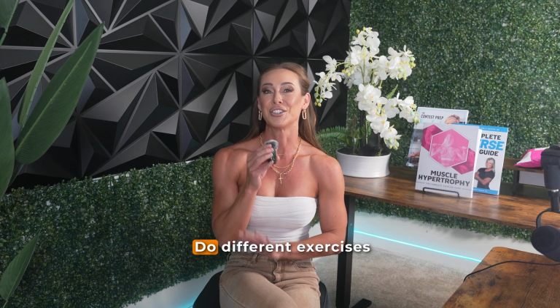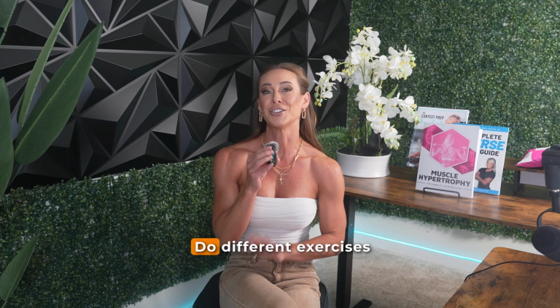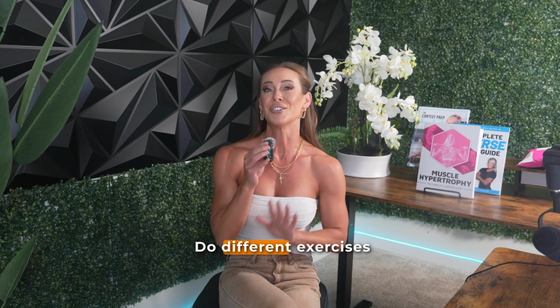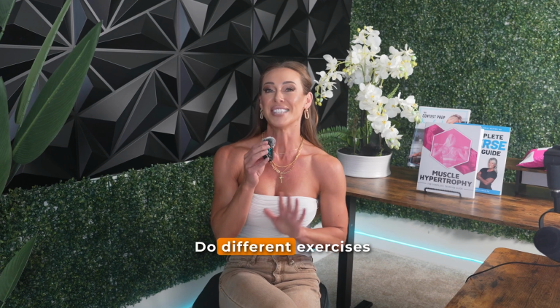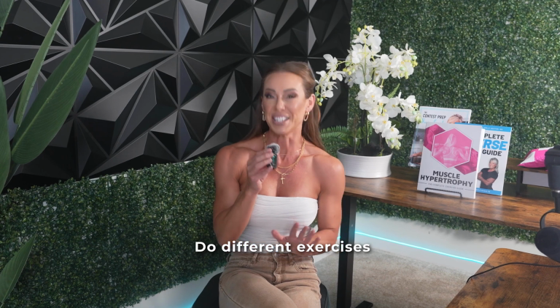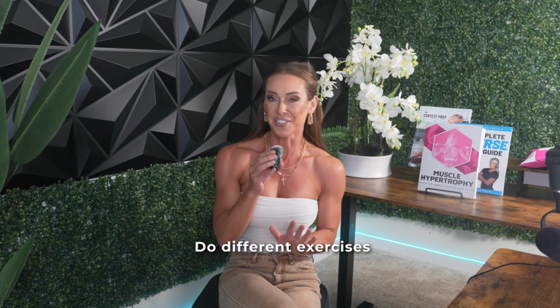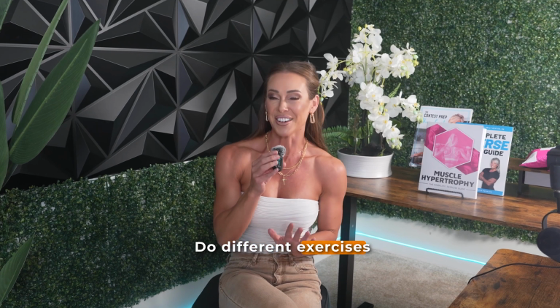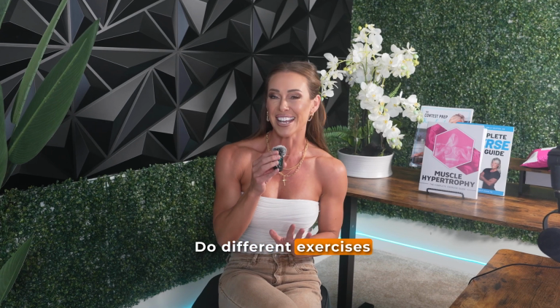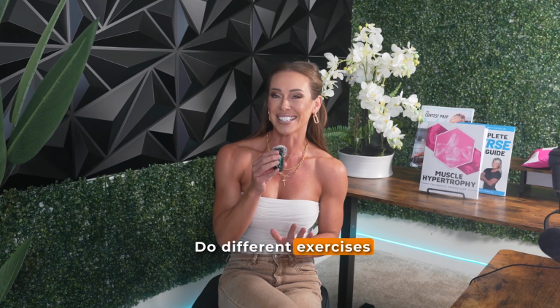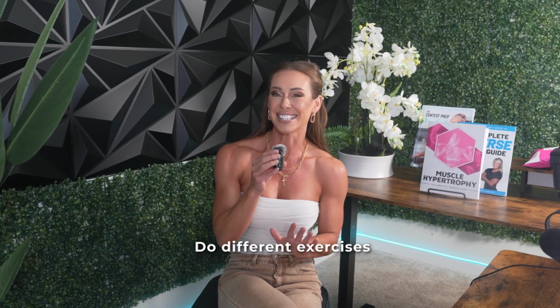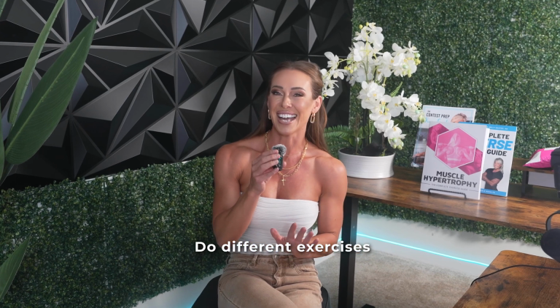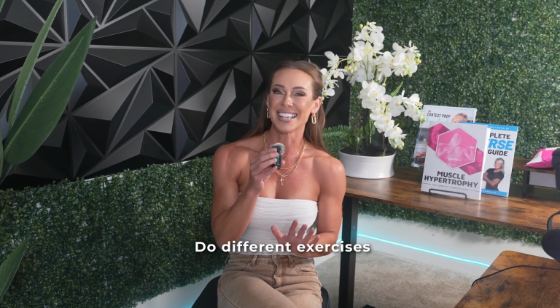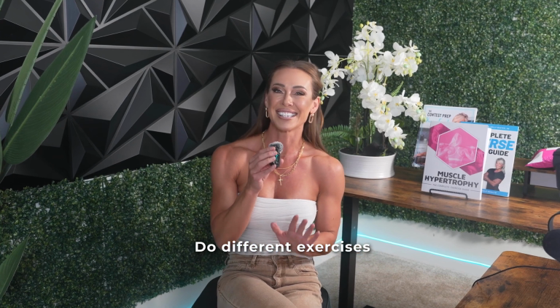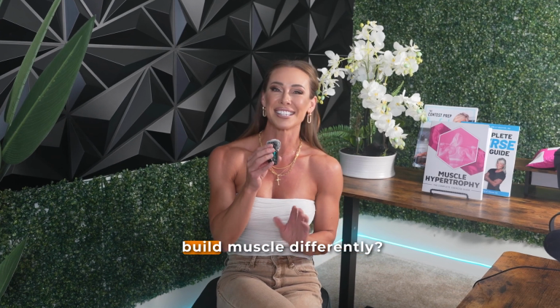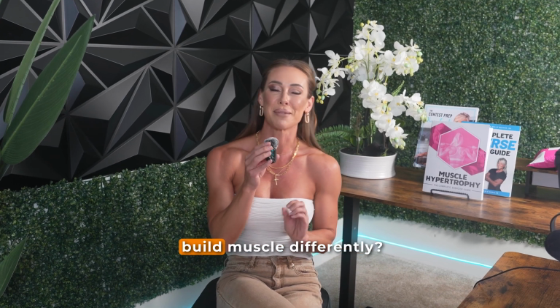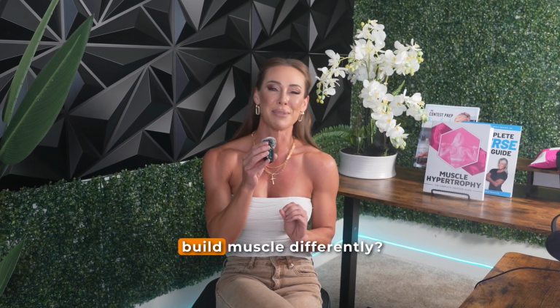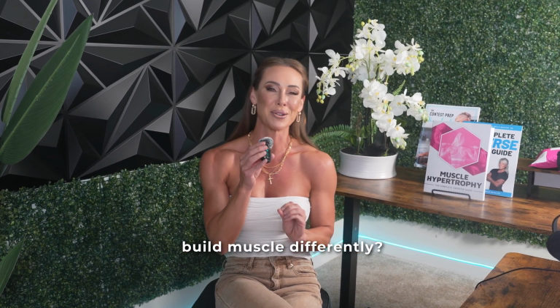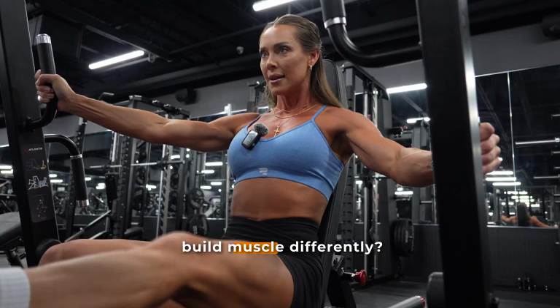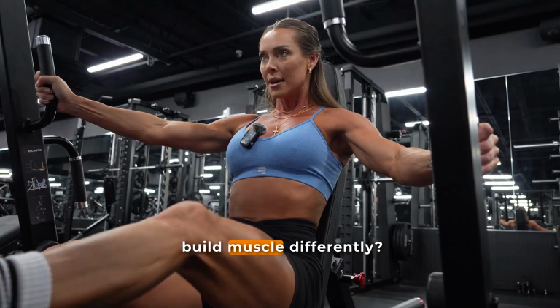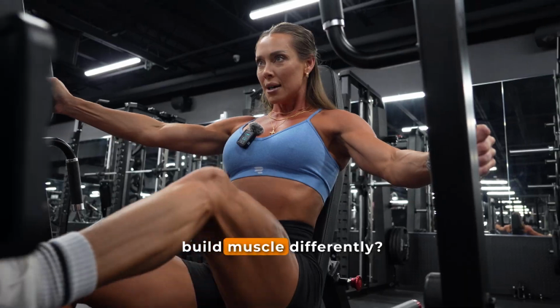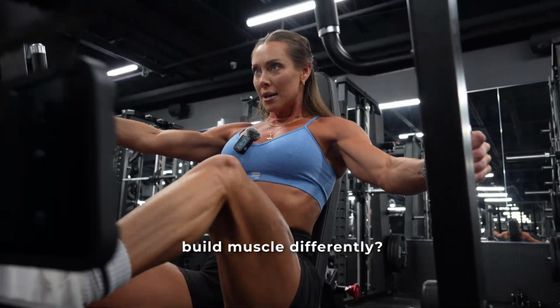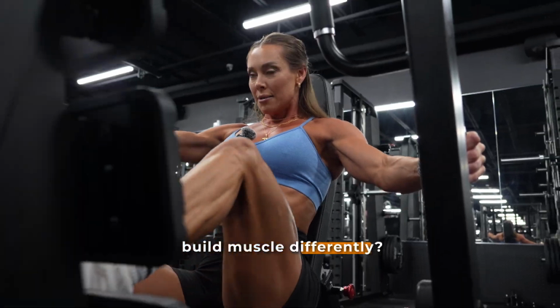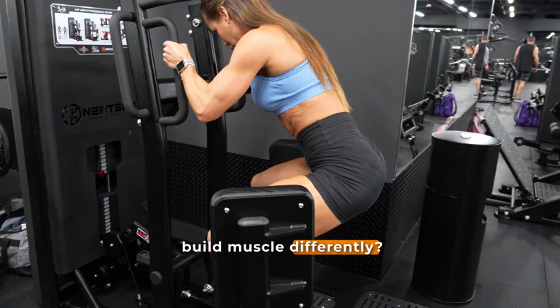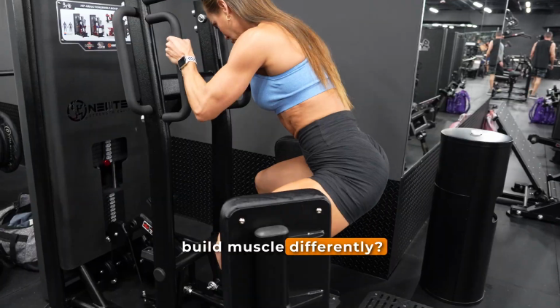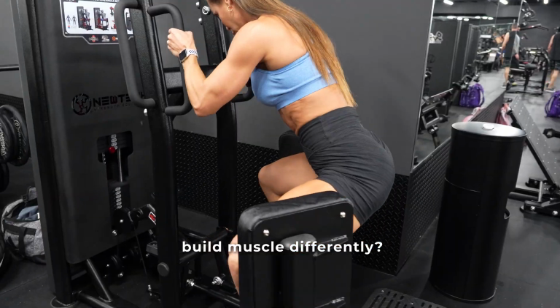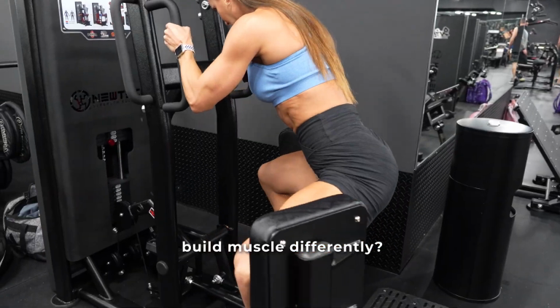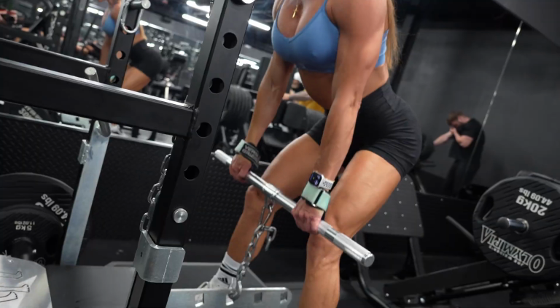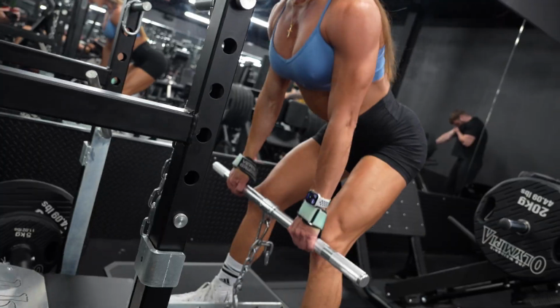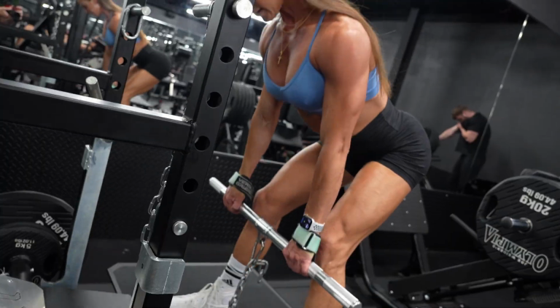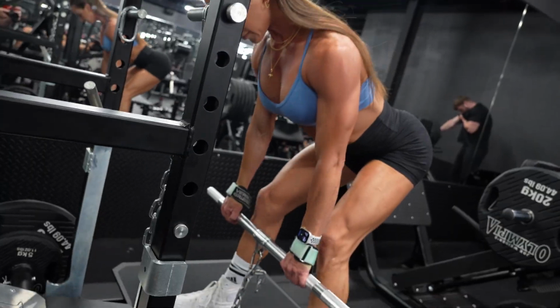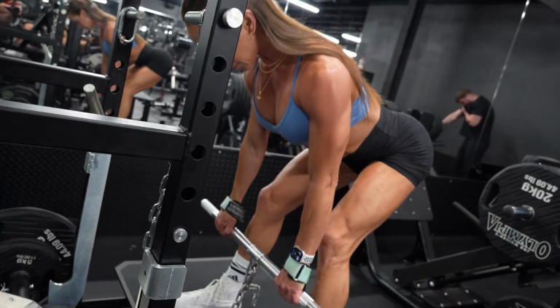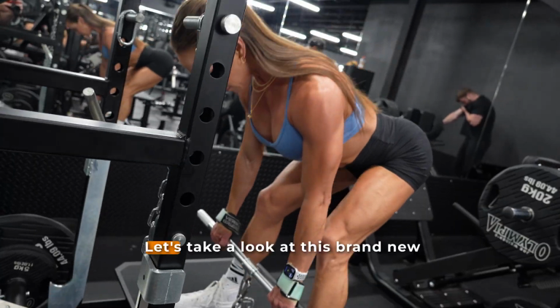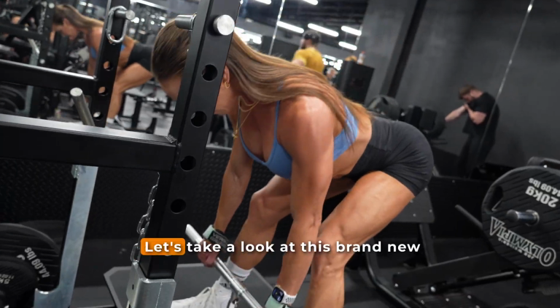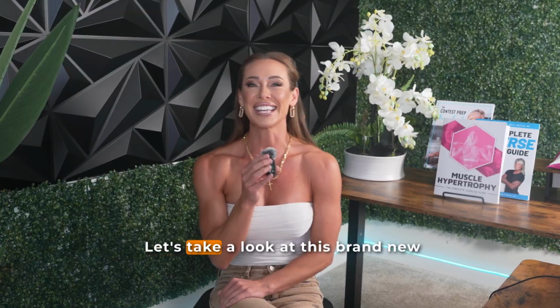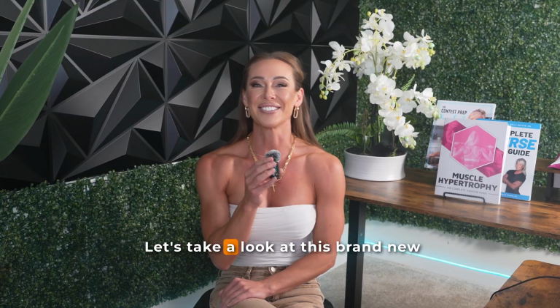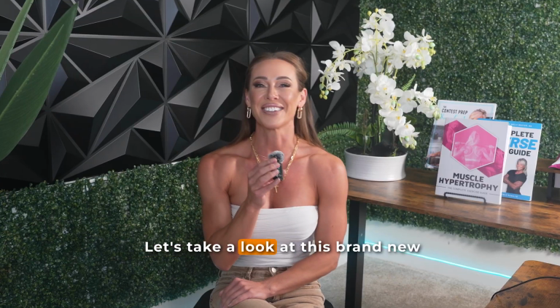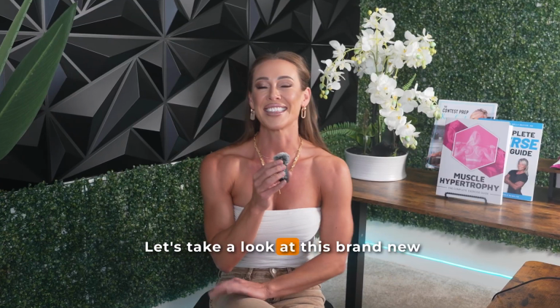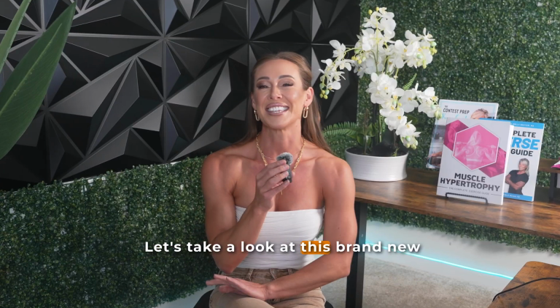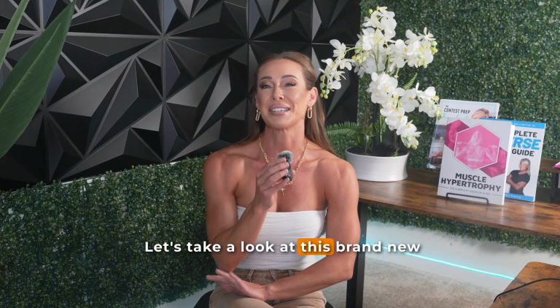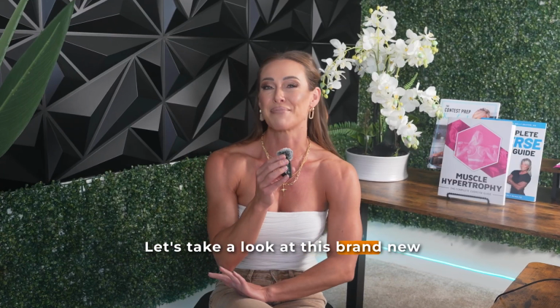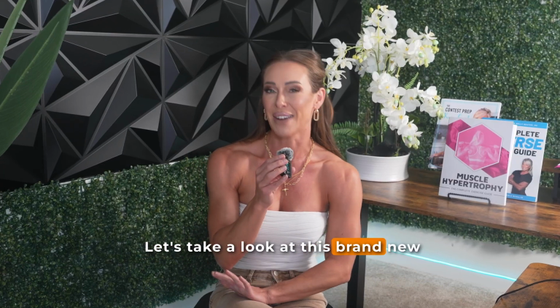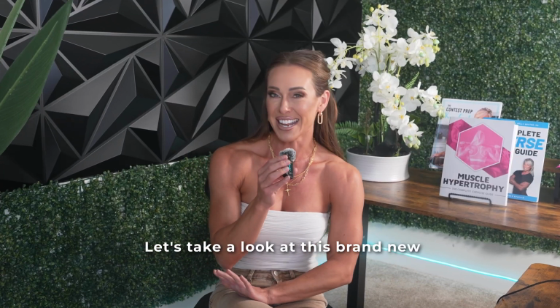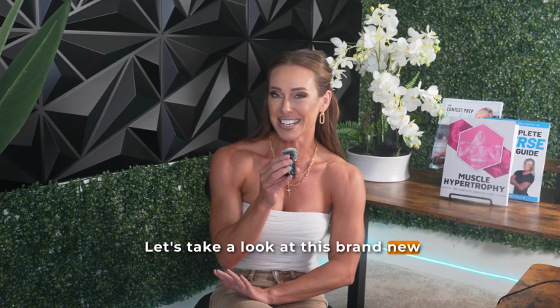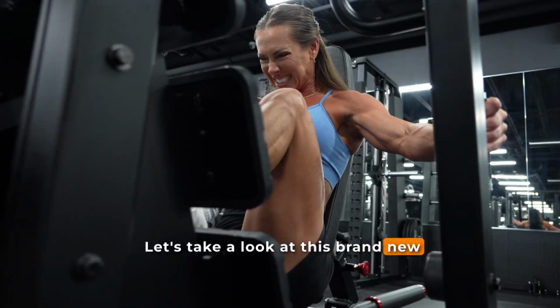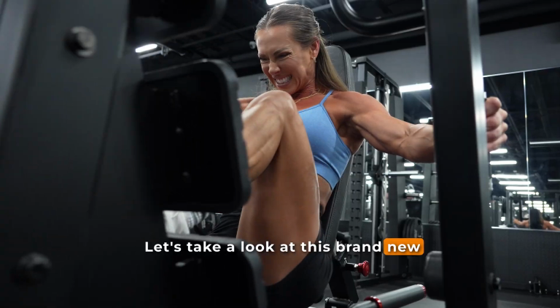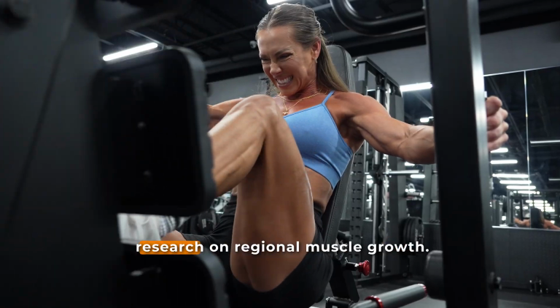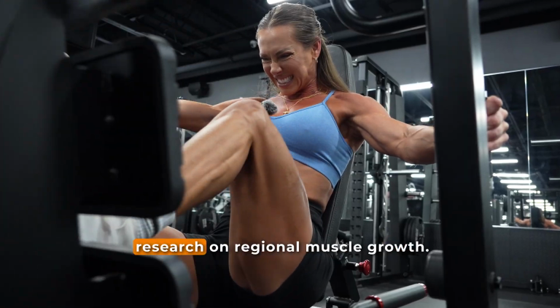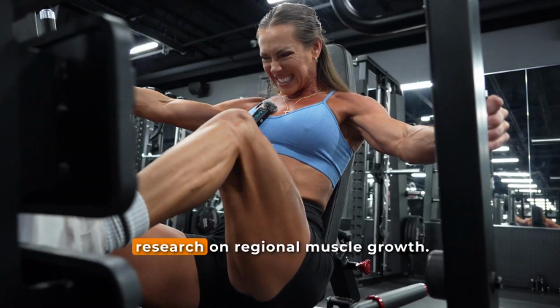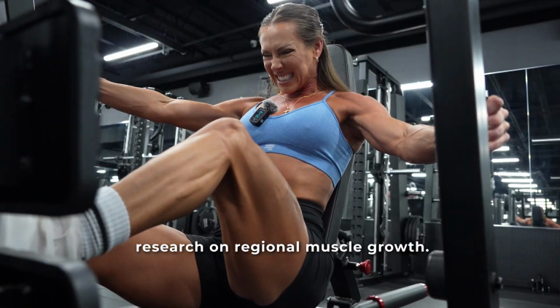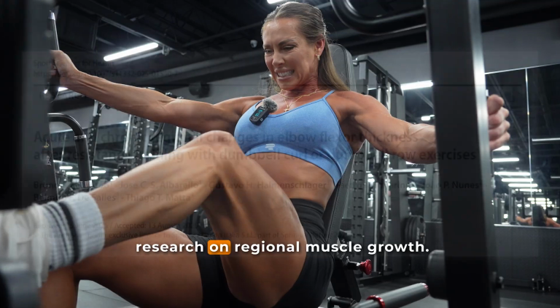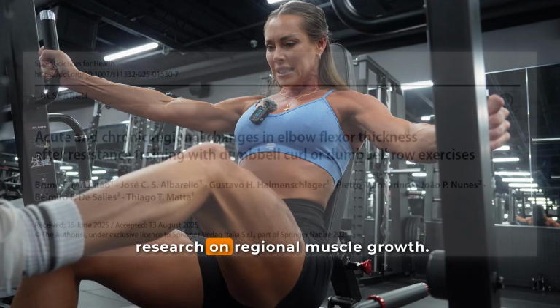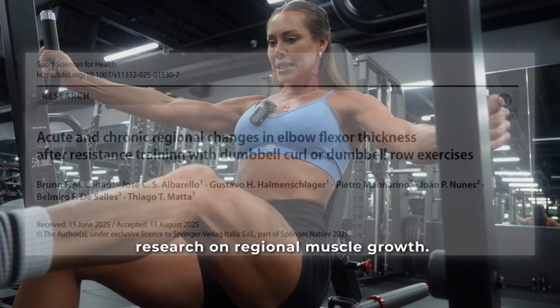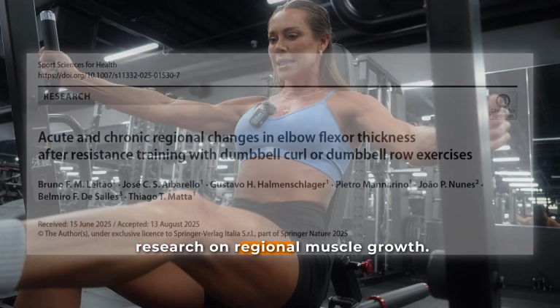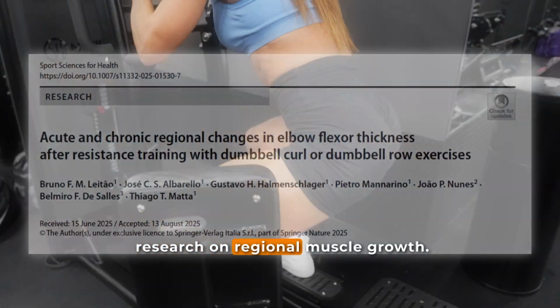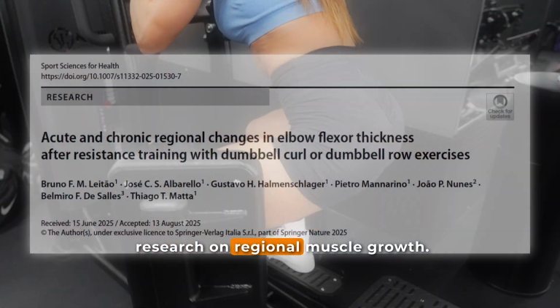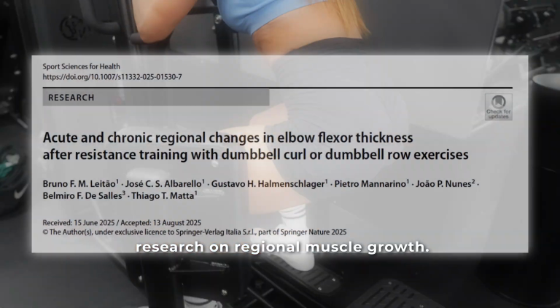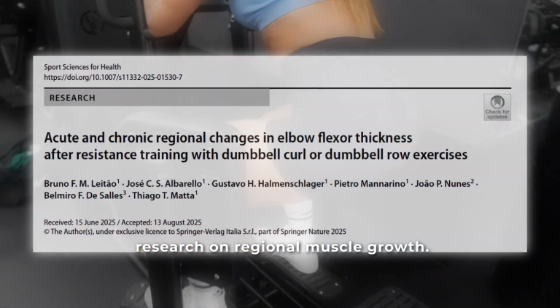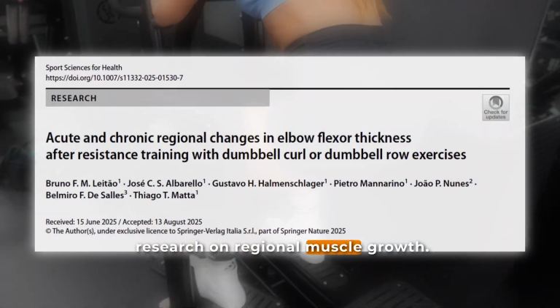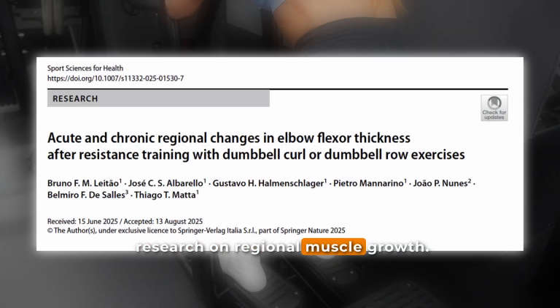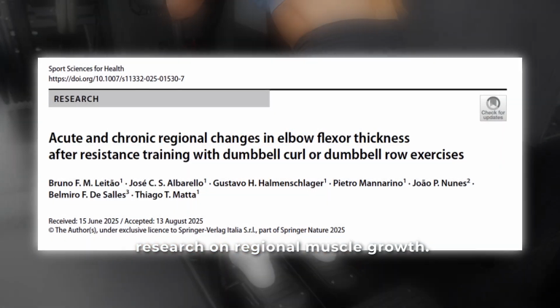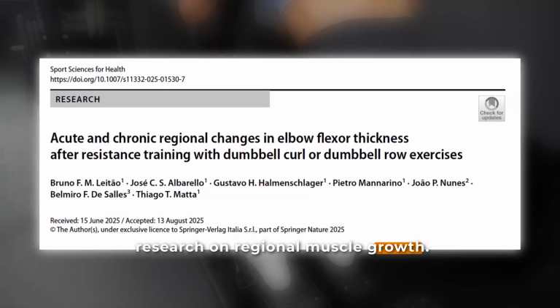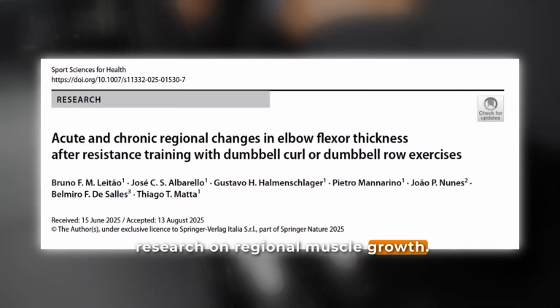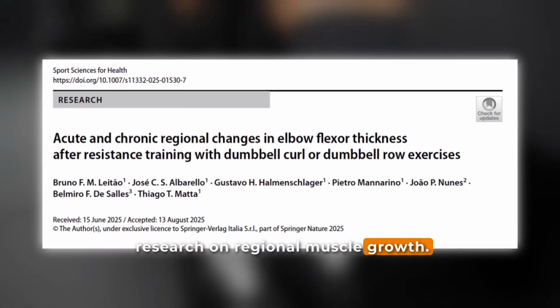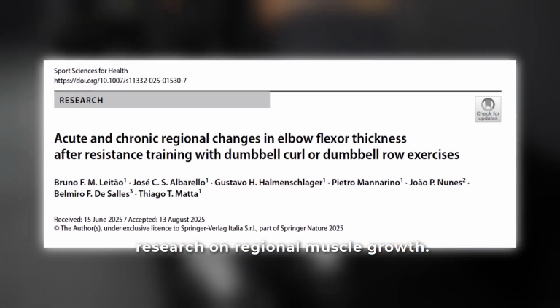Do different exercises build muscle differently? Let's take a look at this brand new research on regional muscle growth.